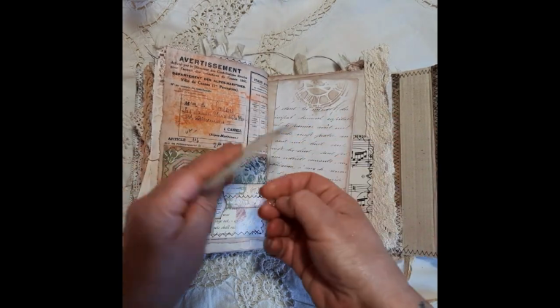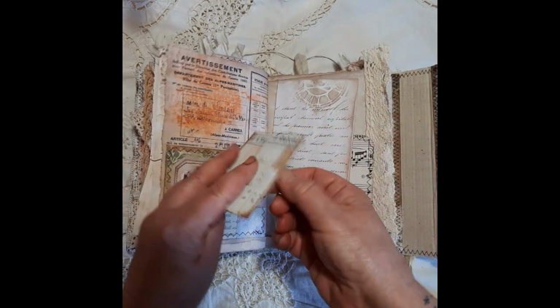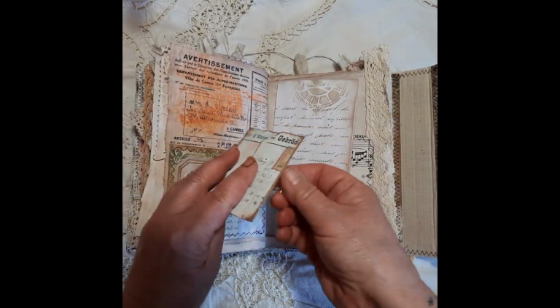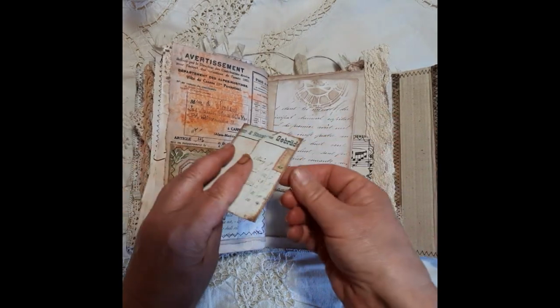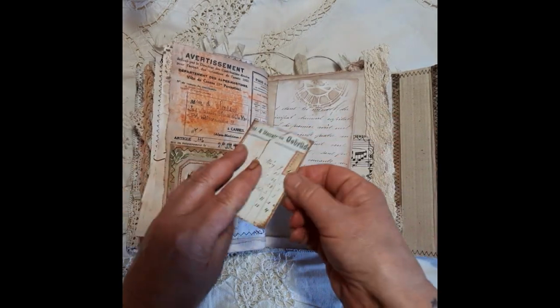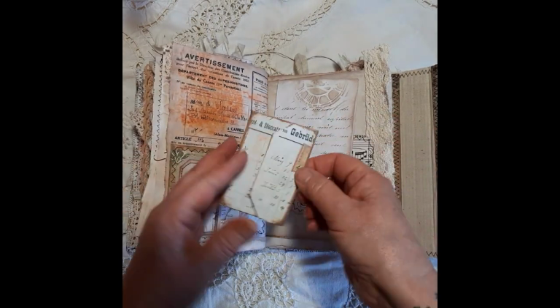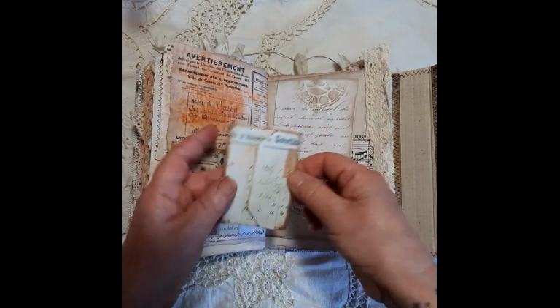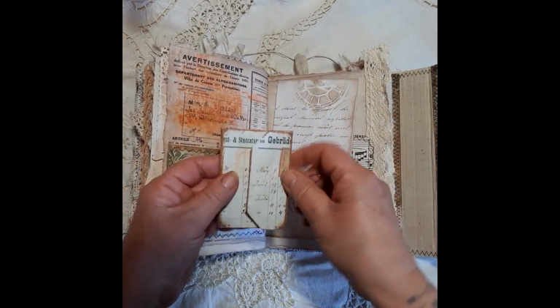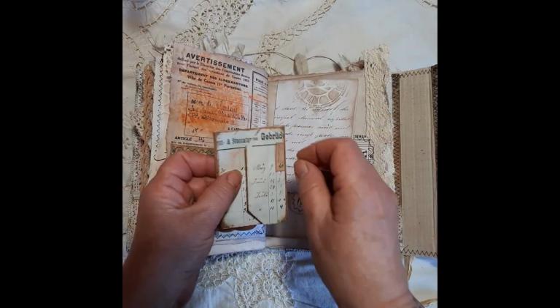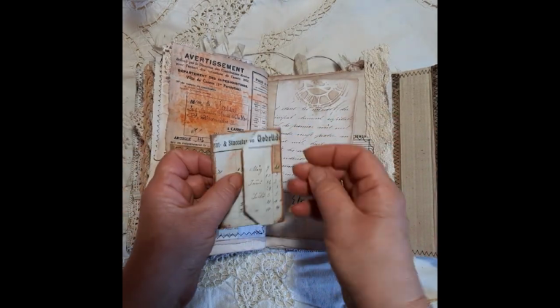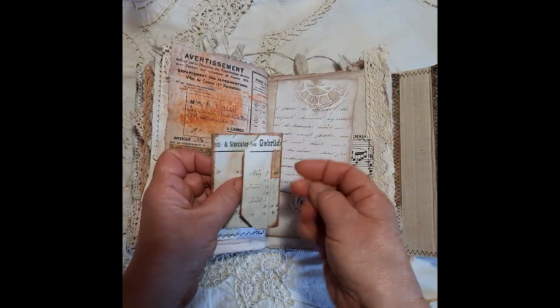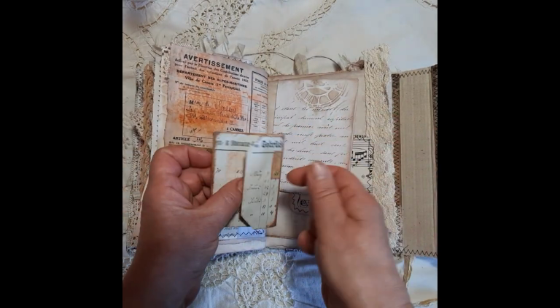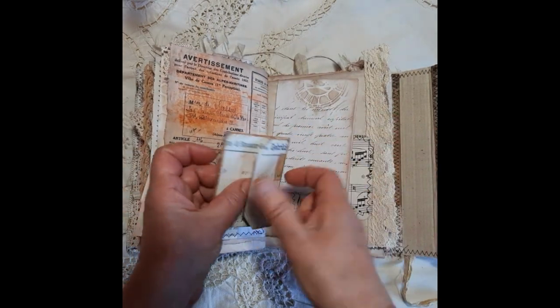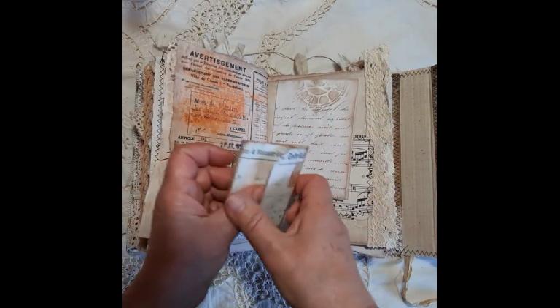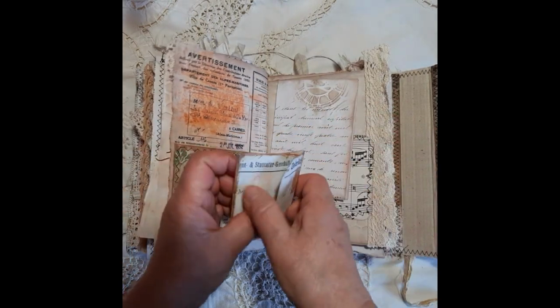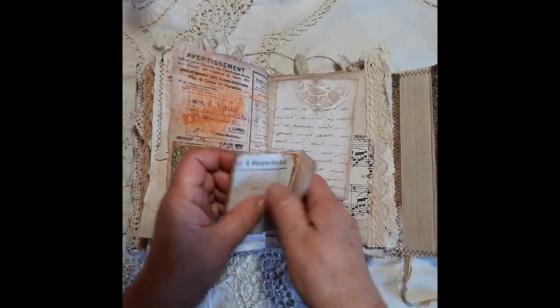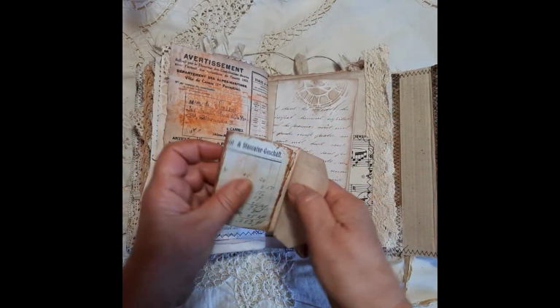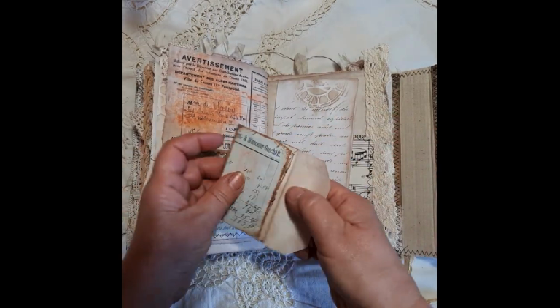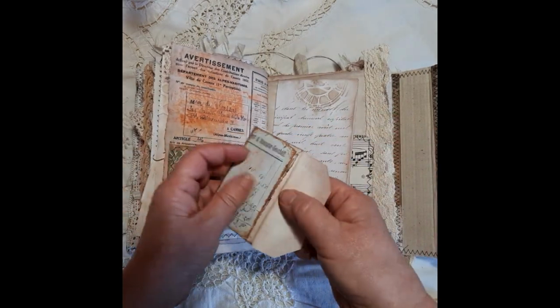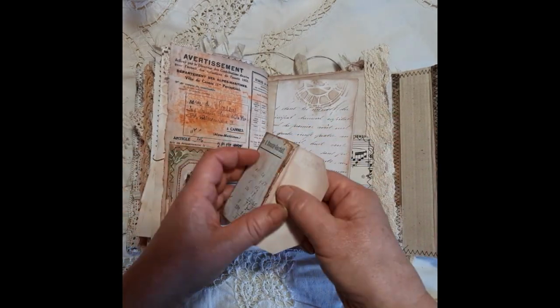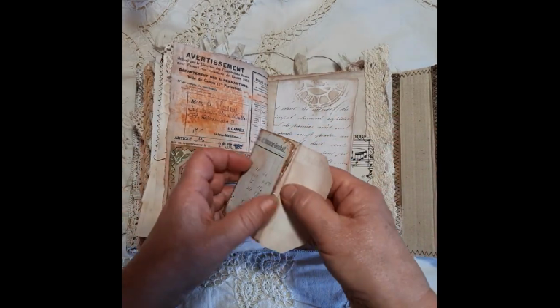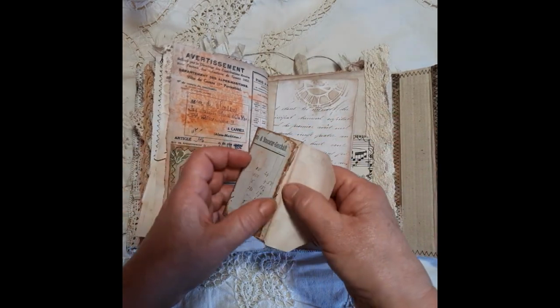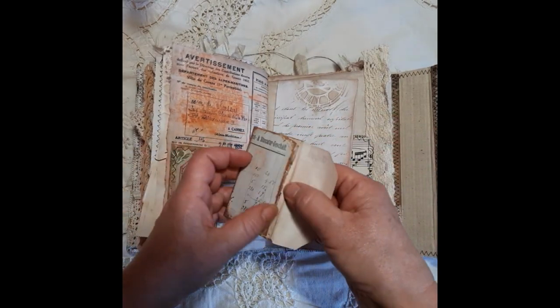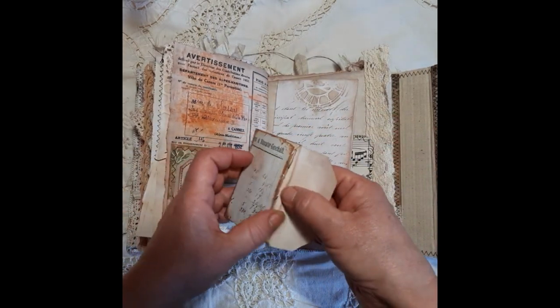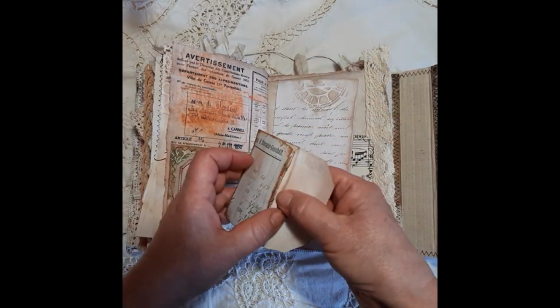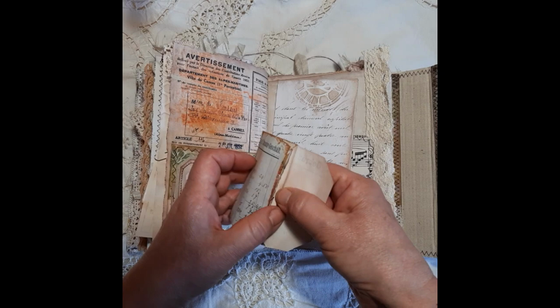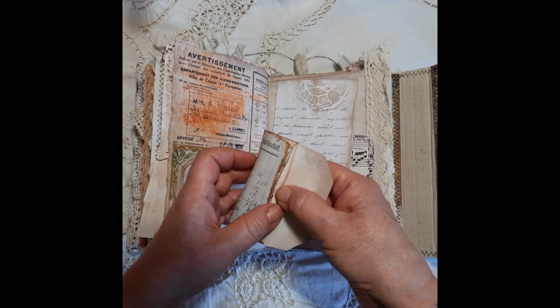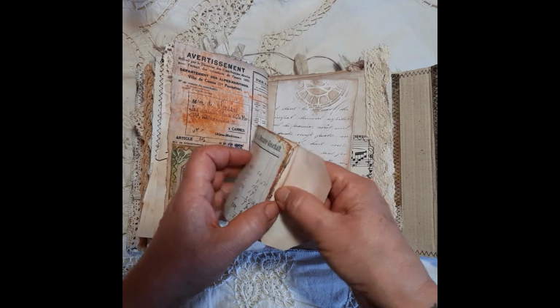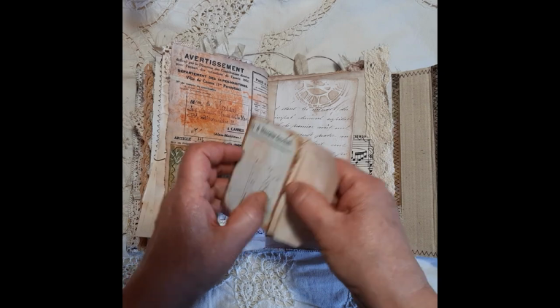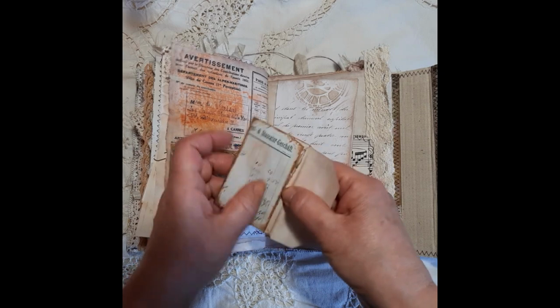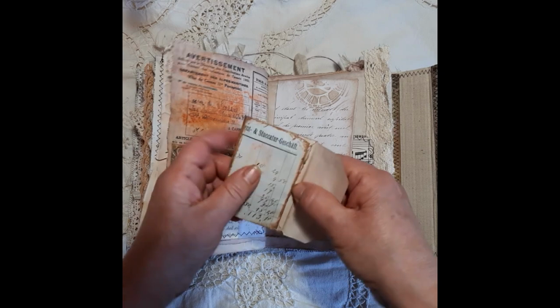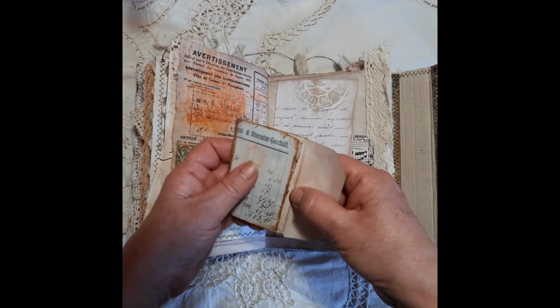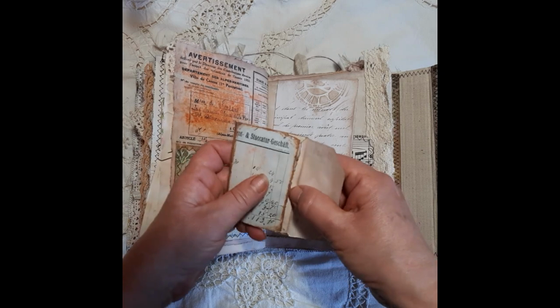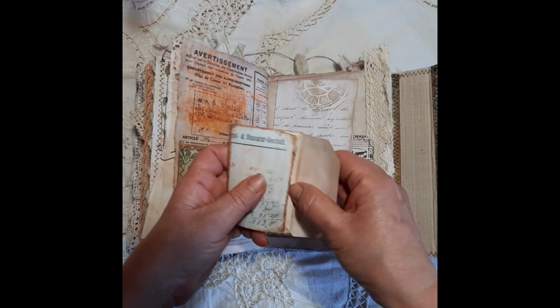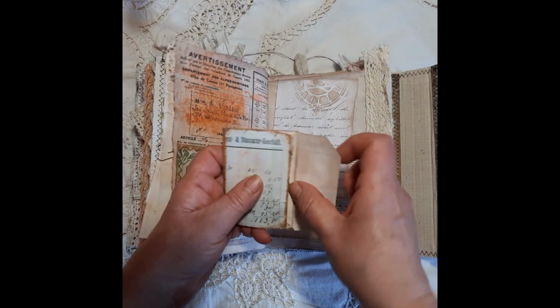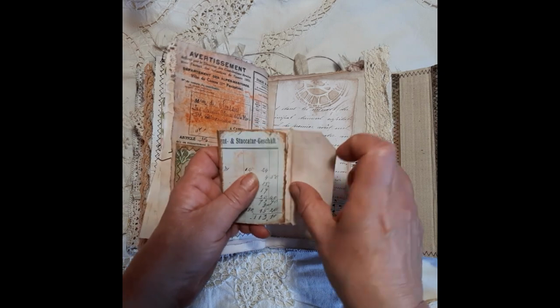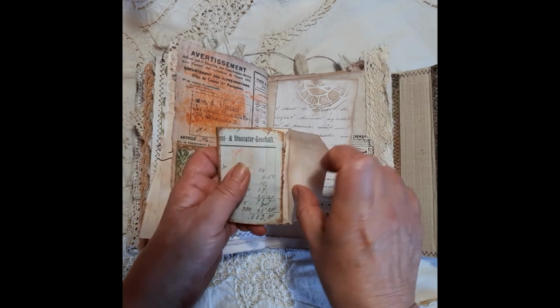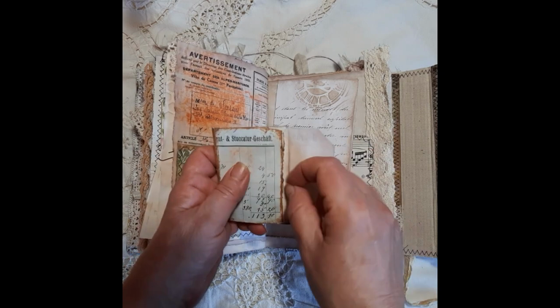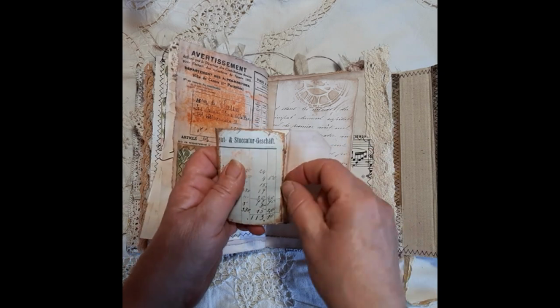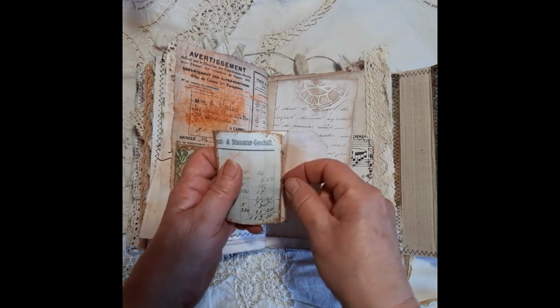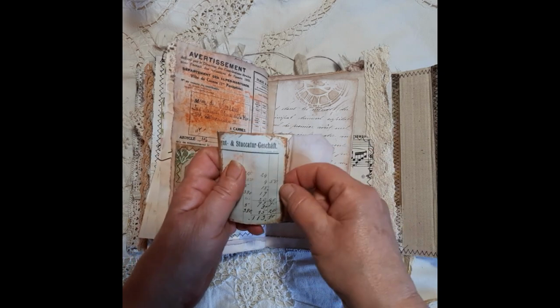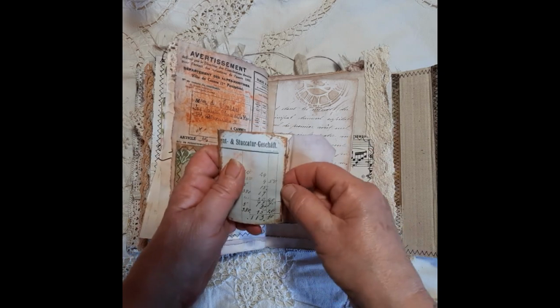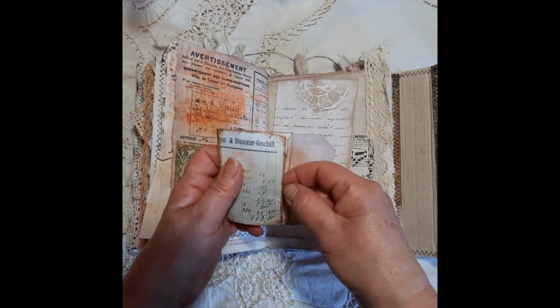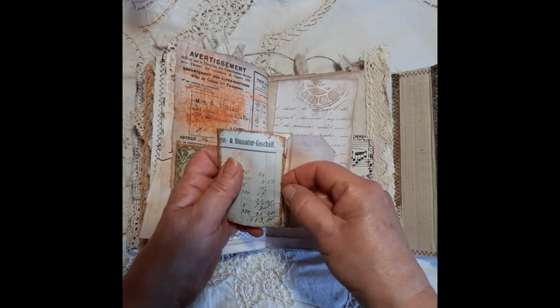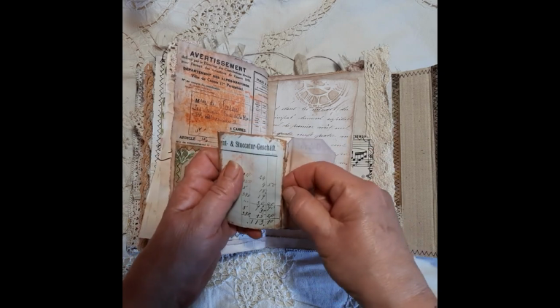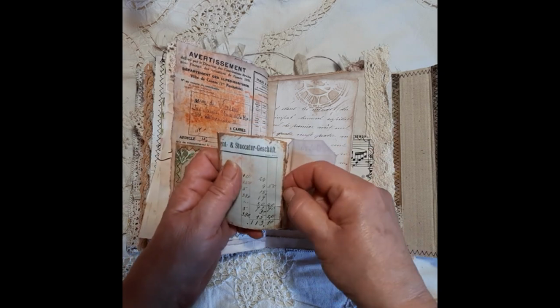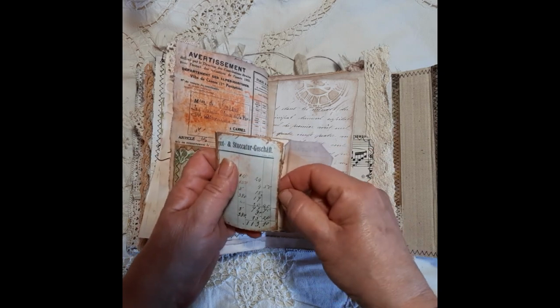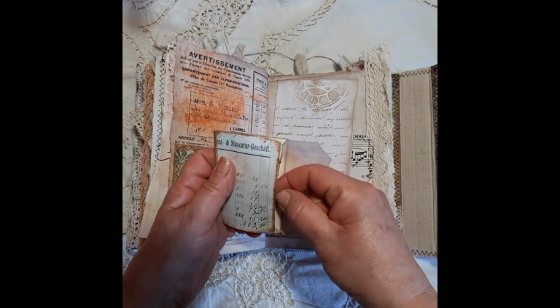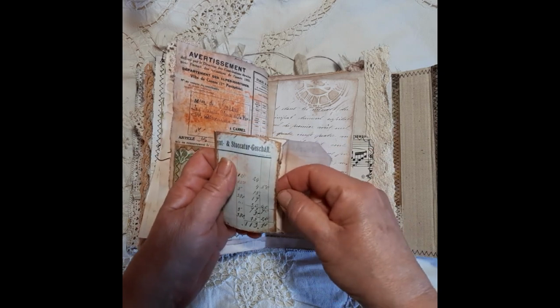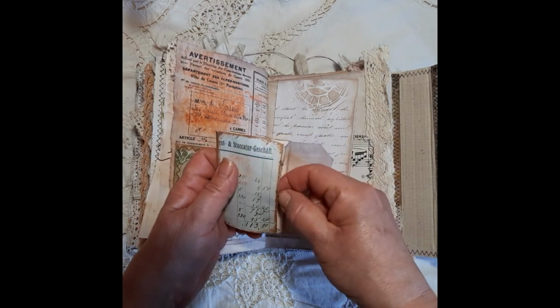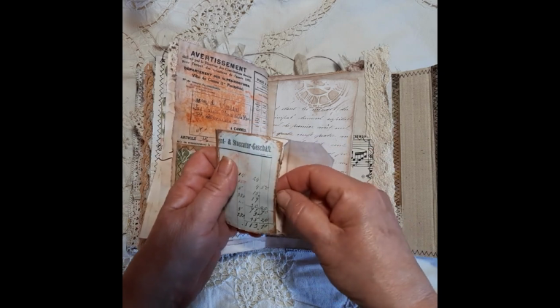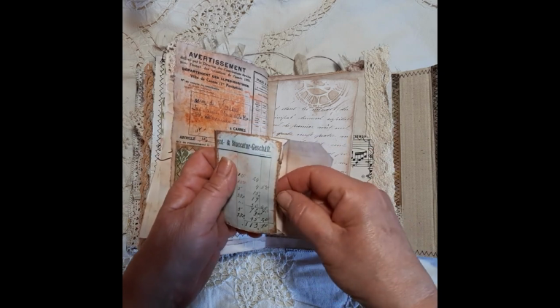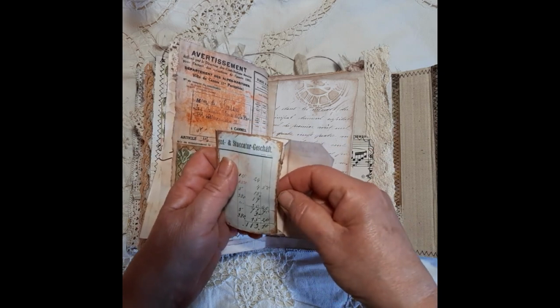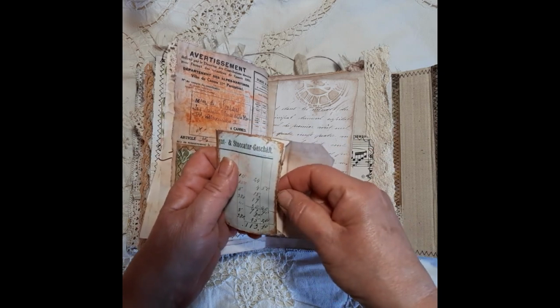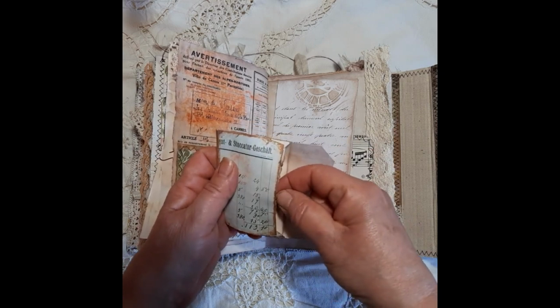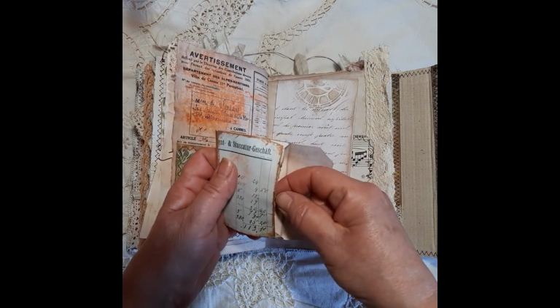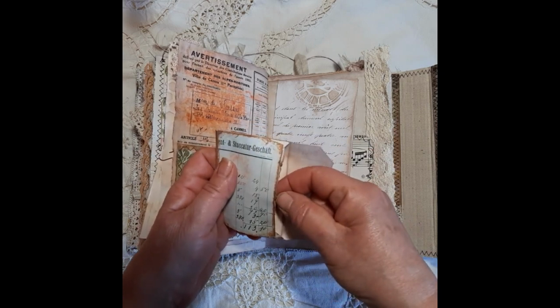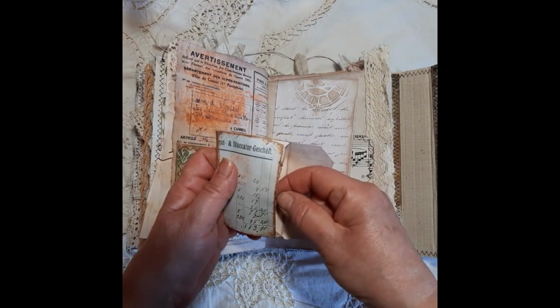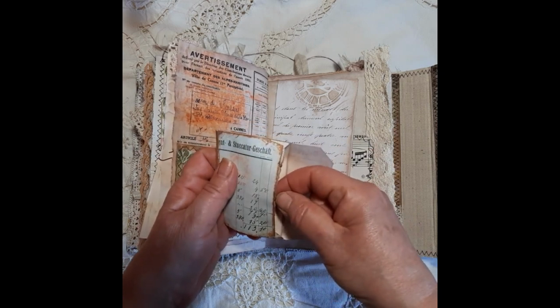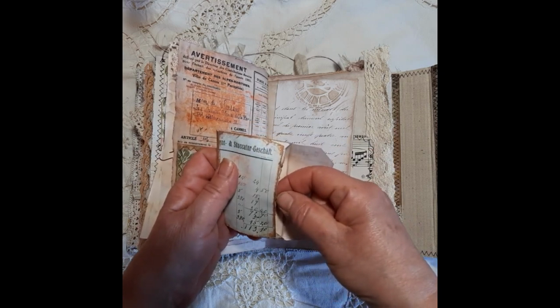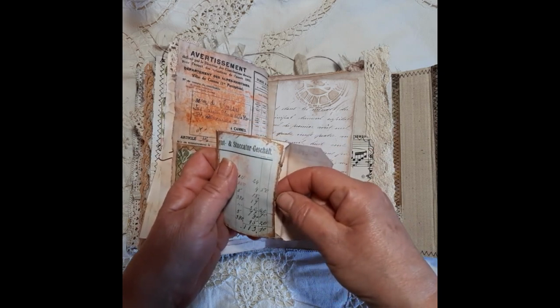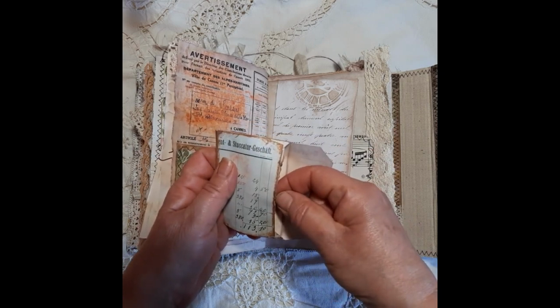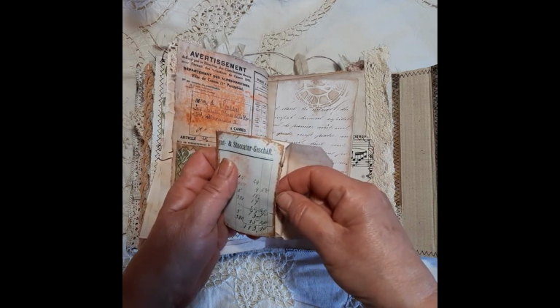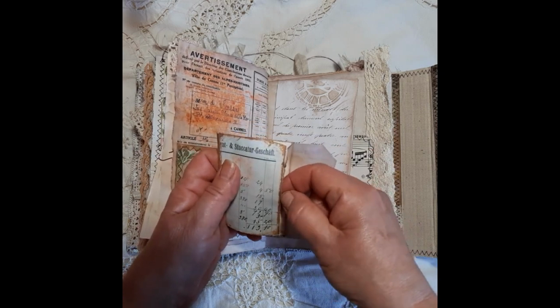There are just a couple of bits of ephemera in there as well — you can get to them easily.